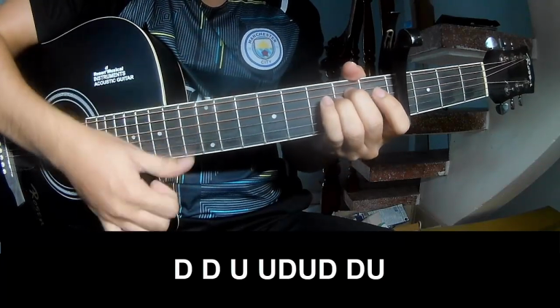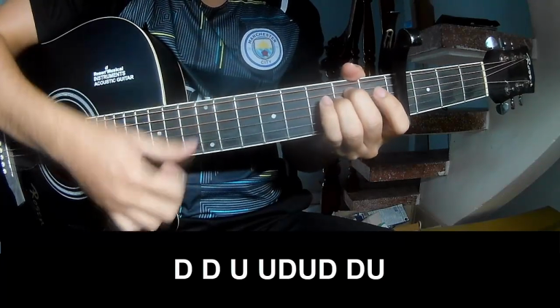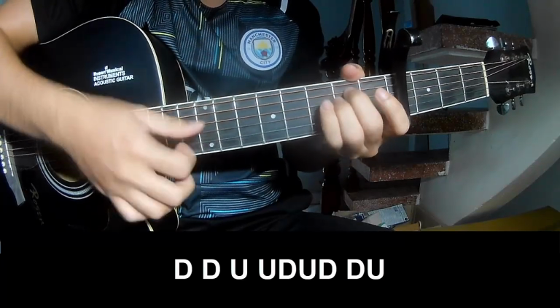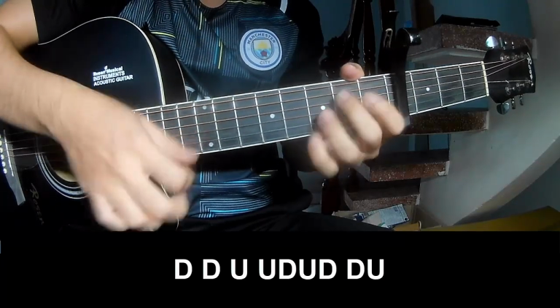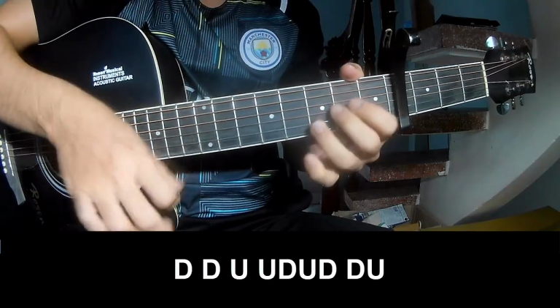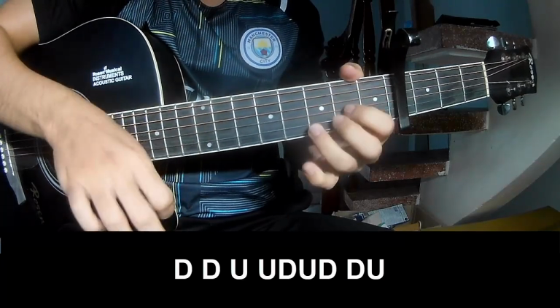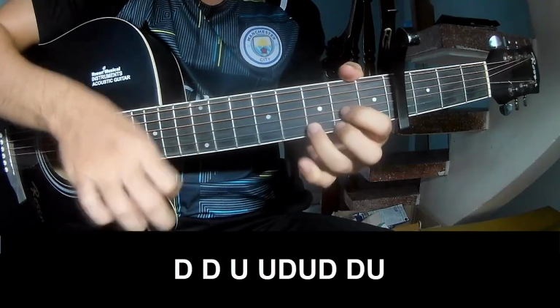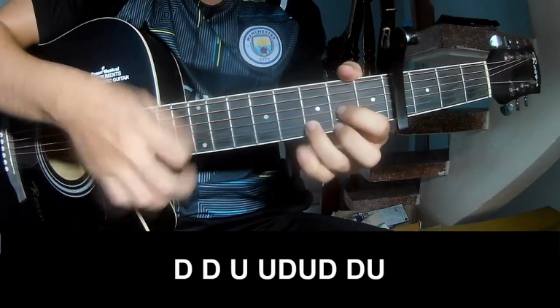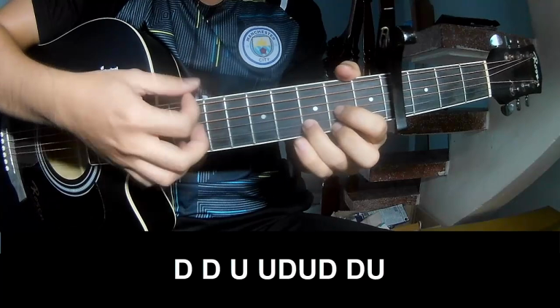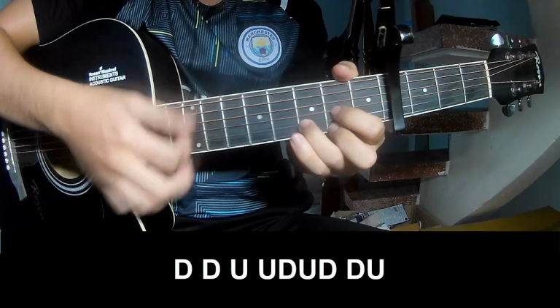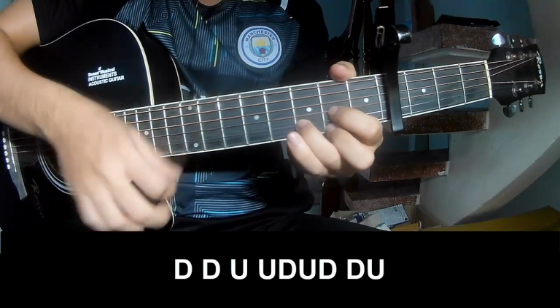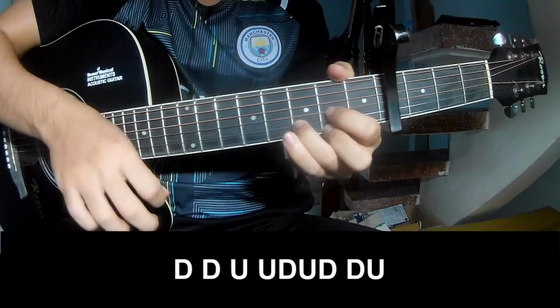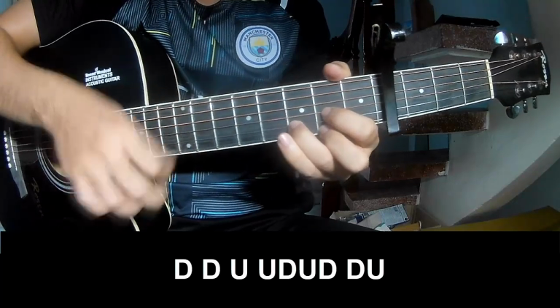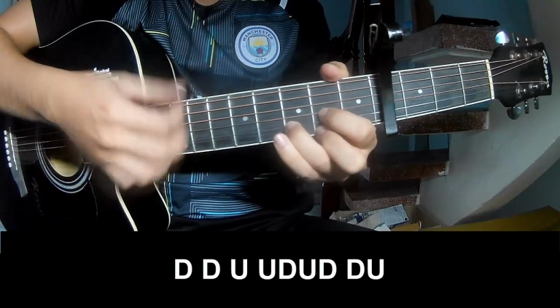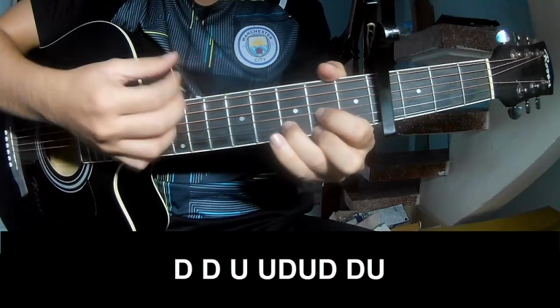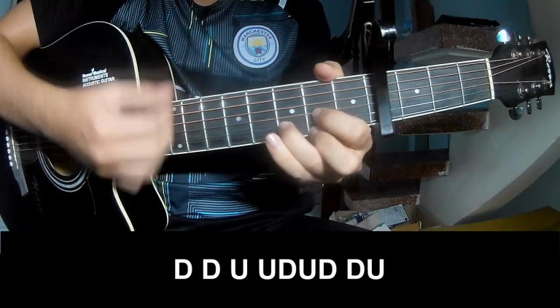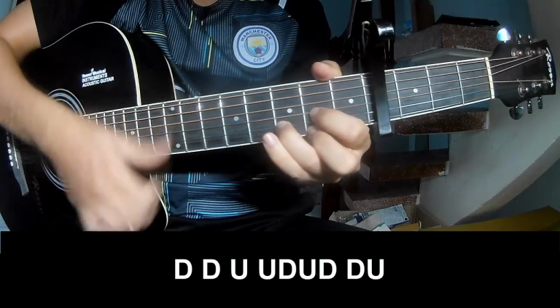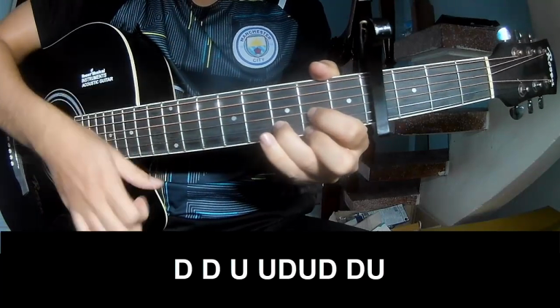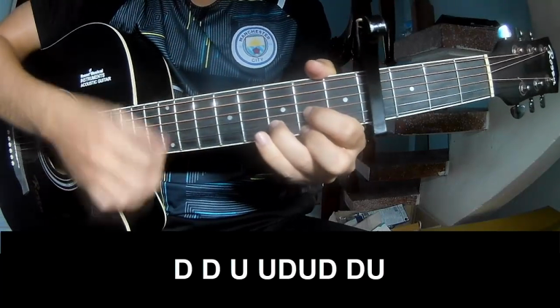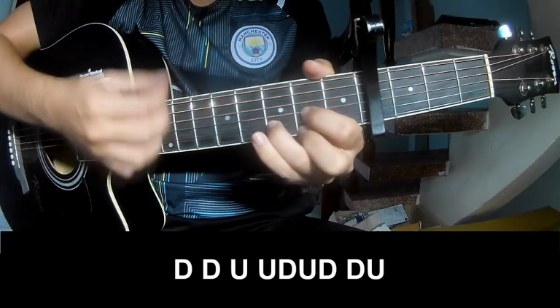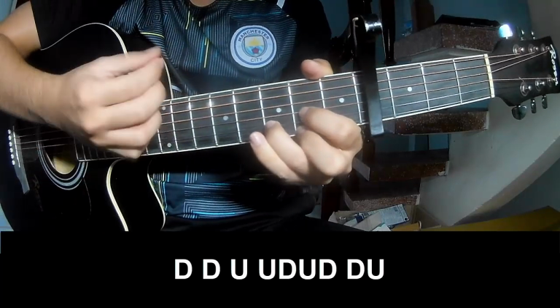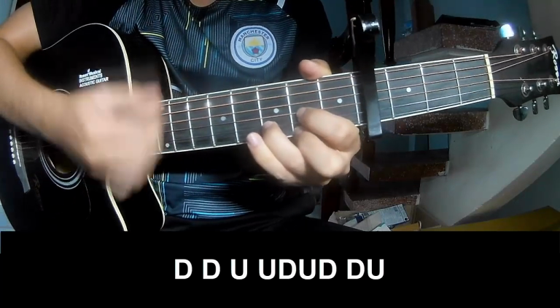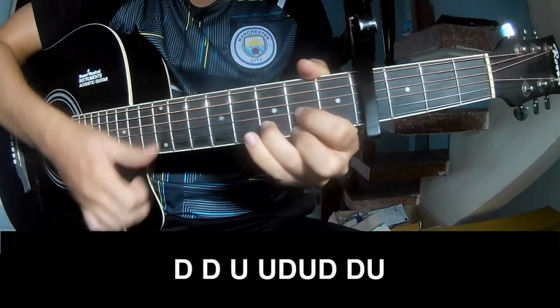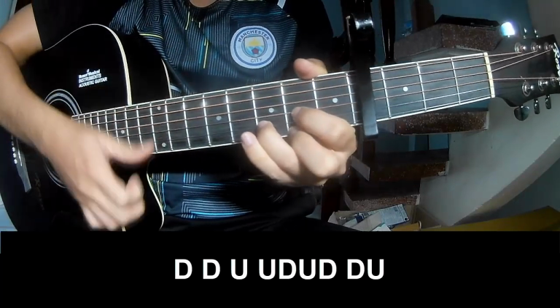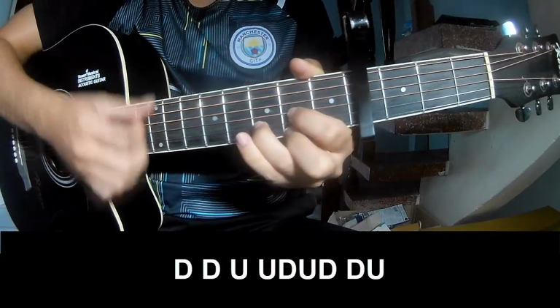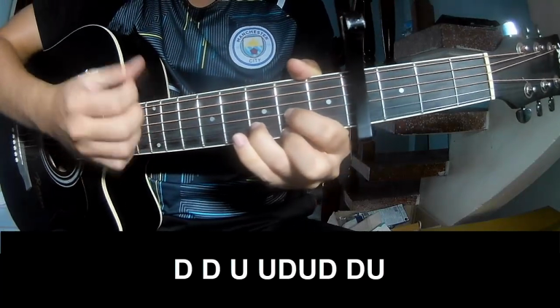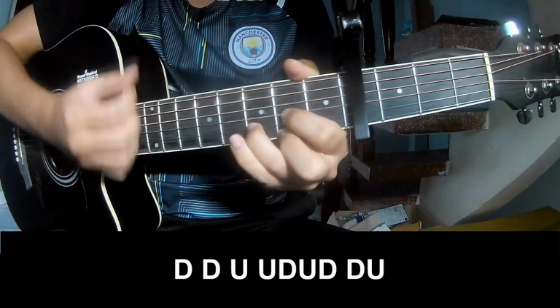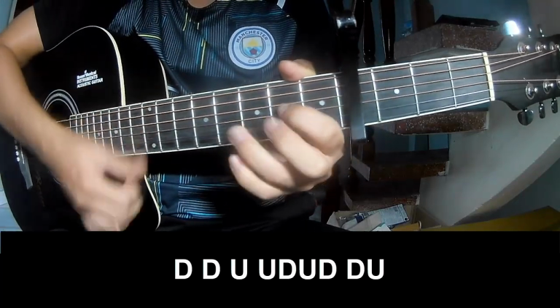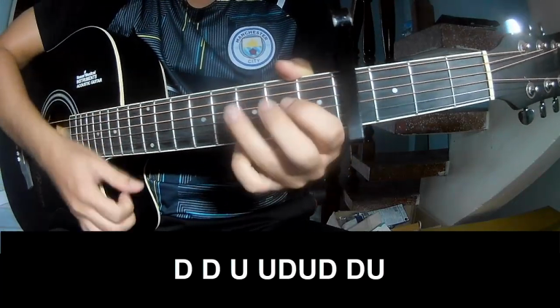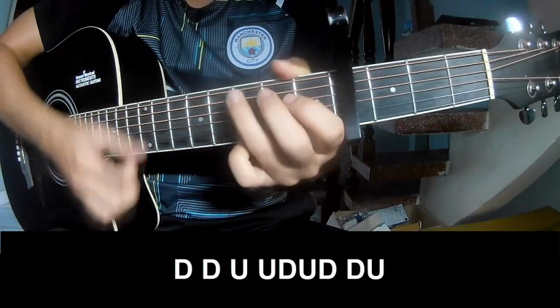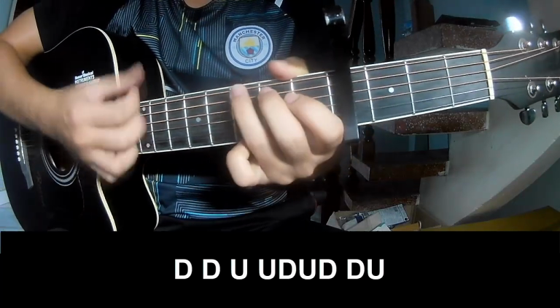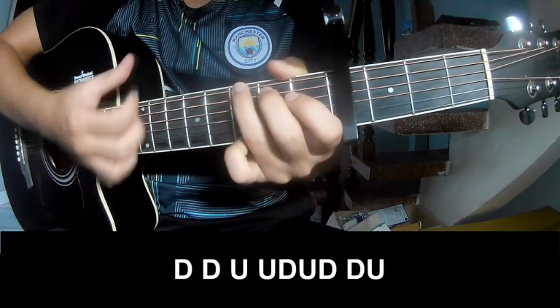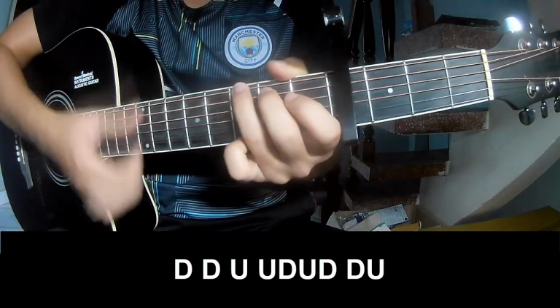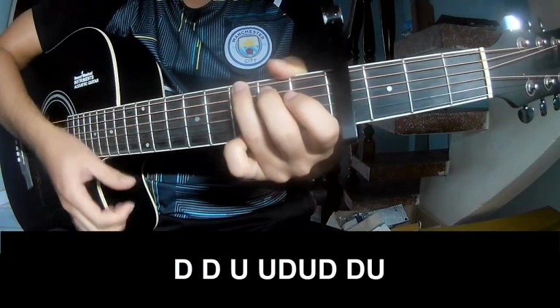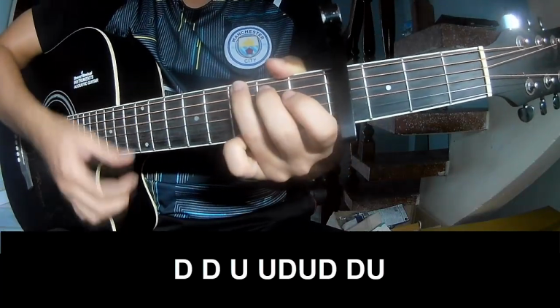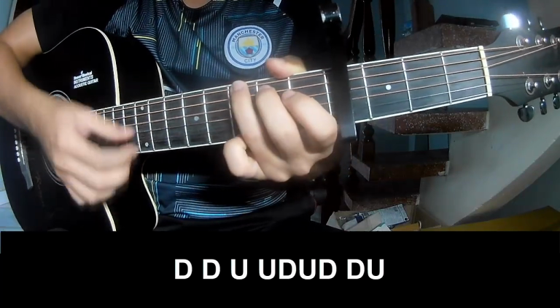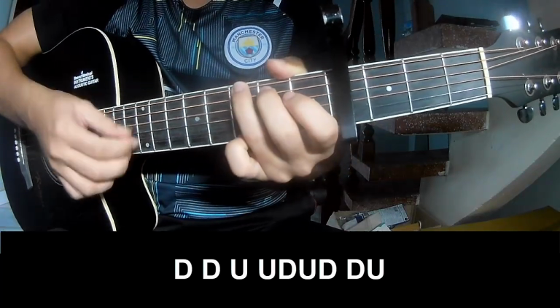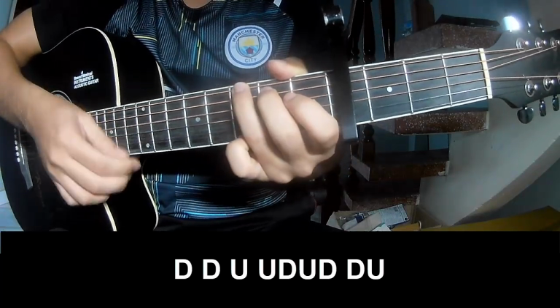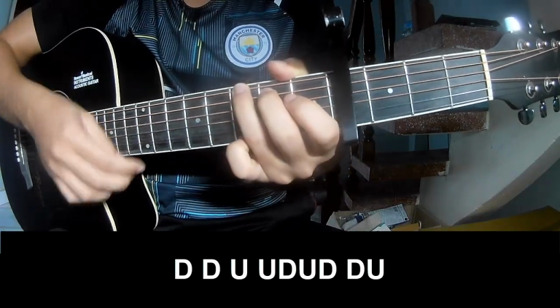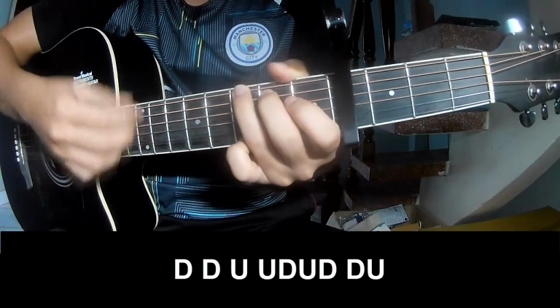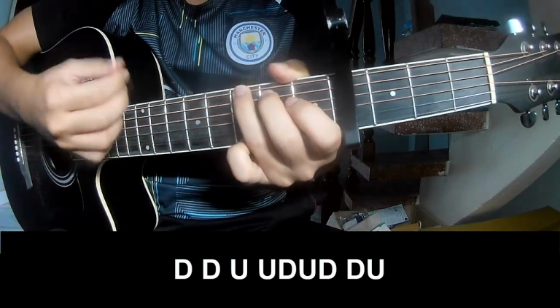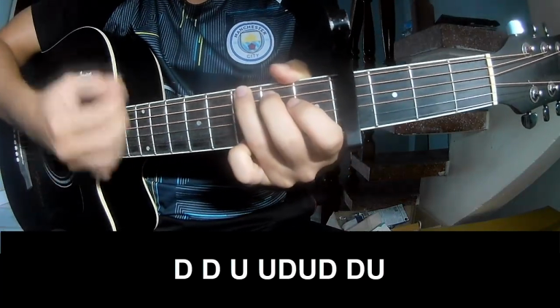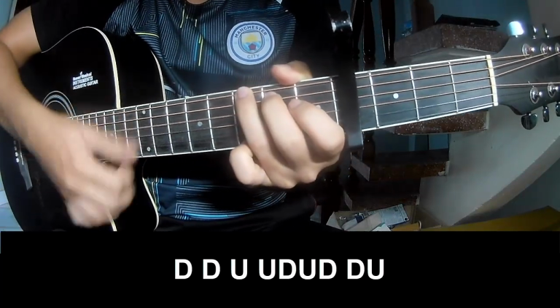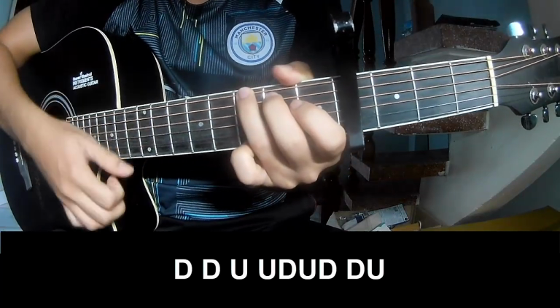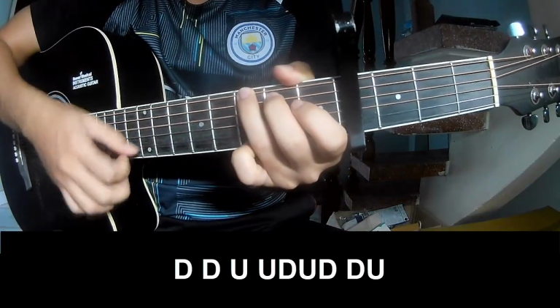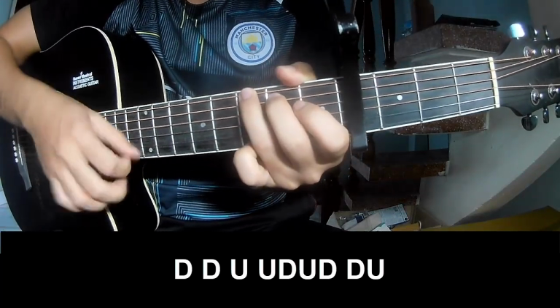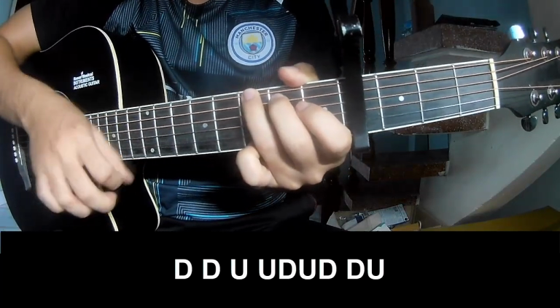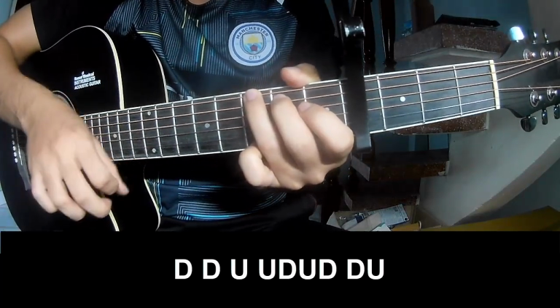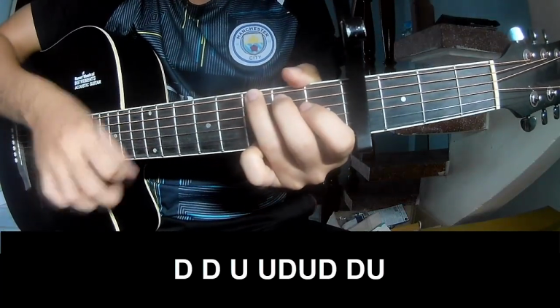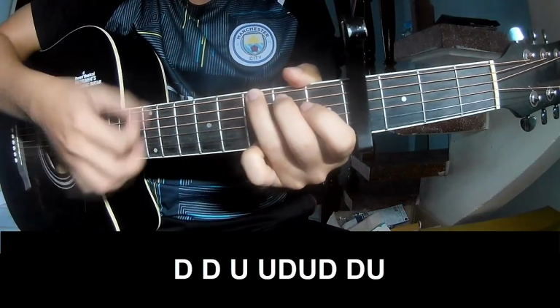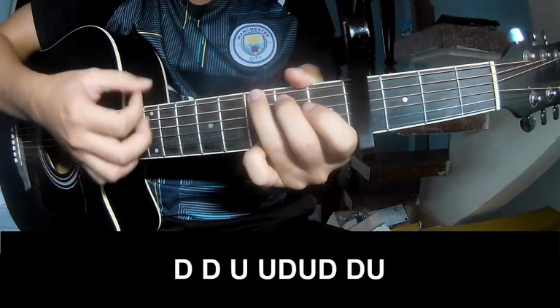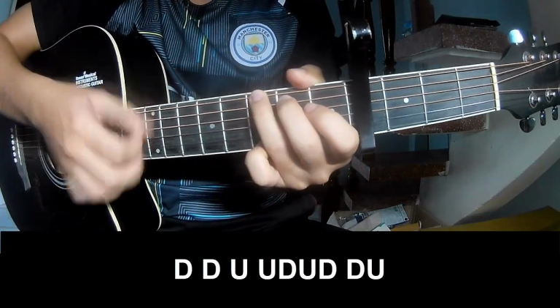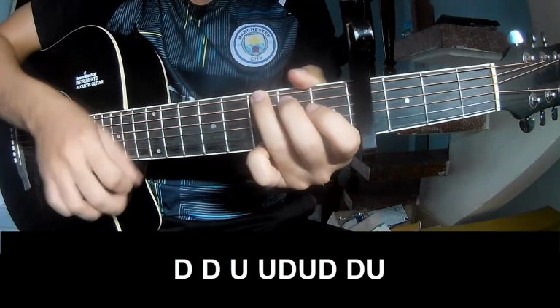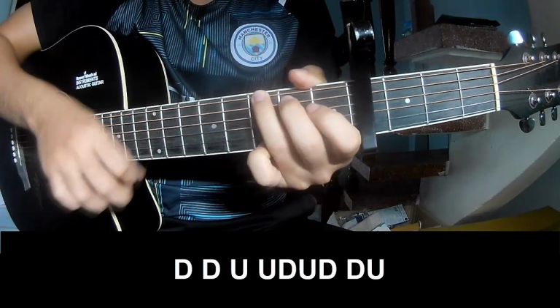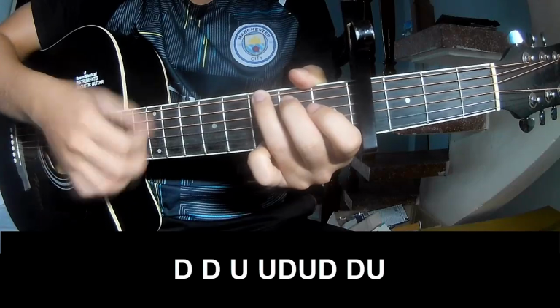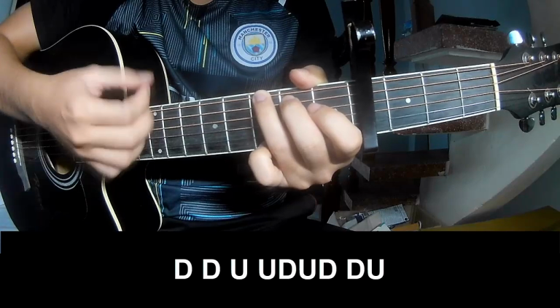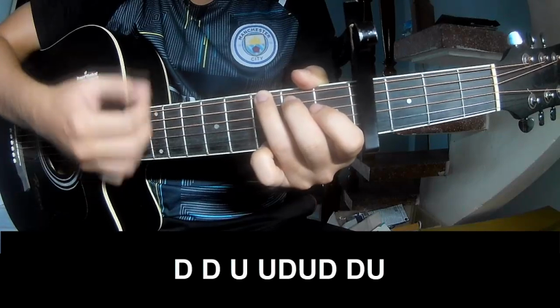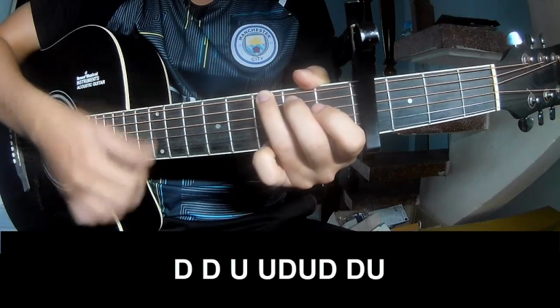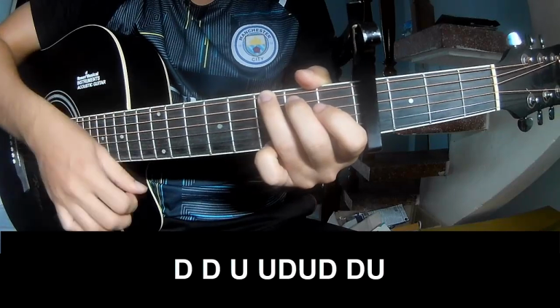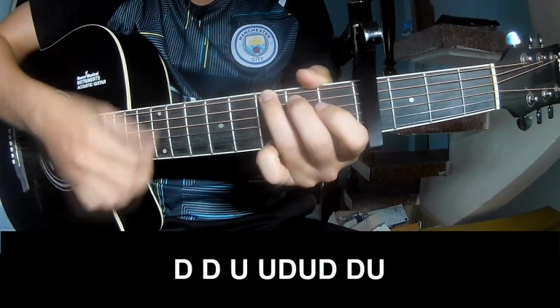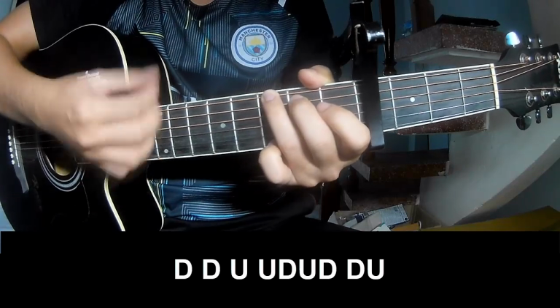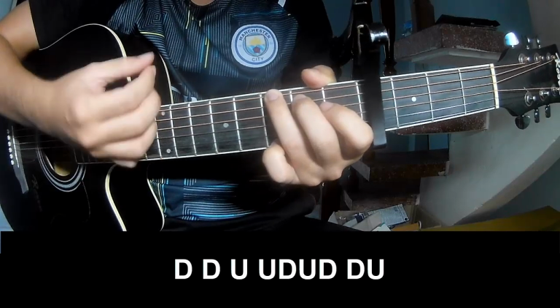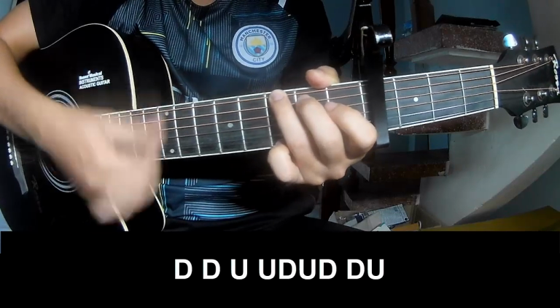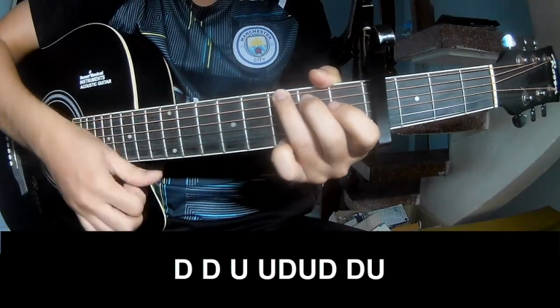To play the chorus: down, down, up, up, down, up, down.